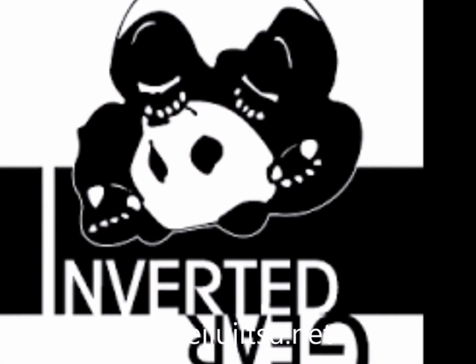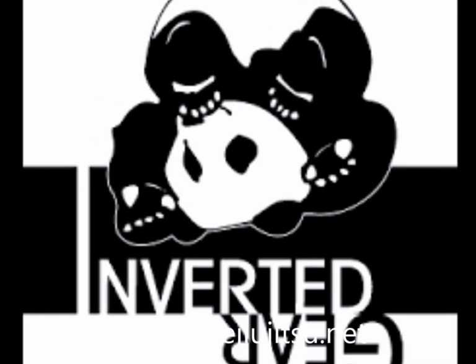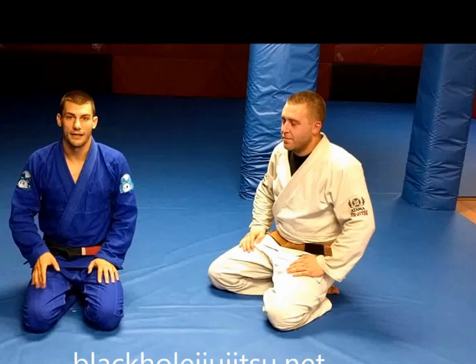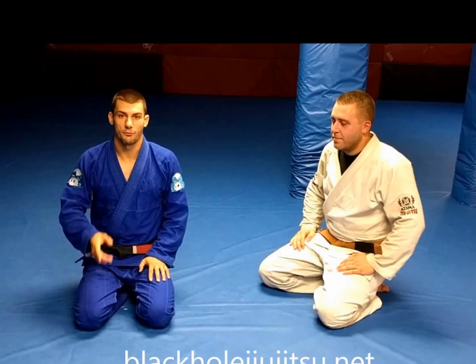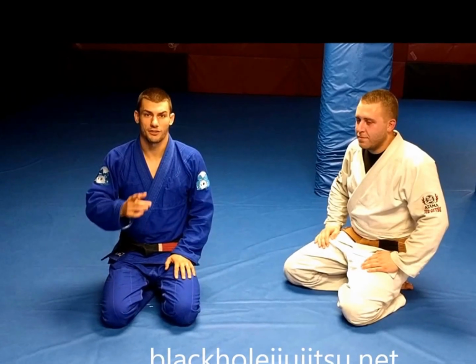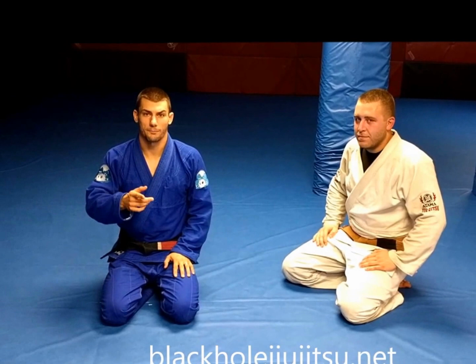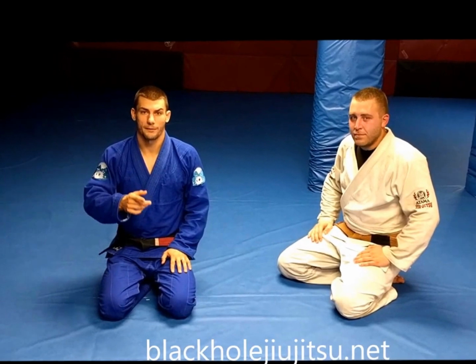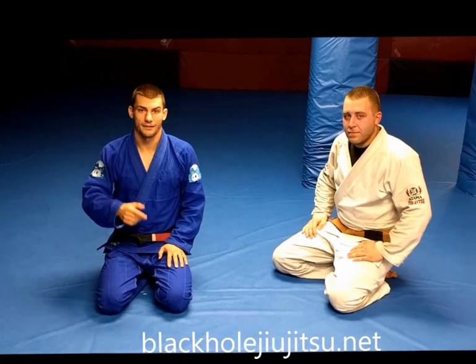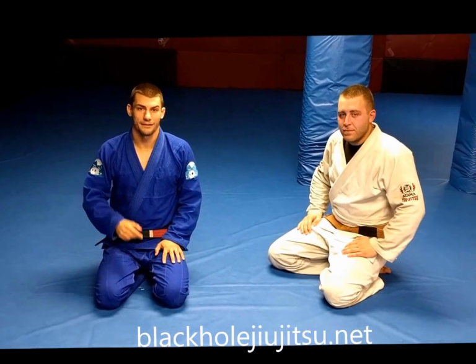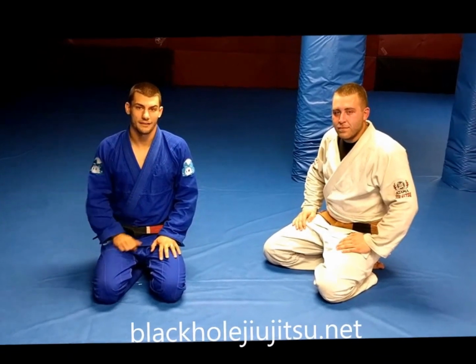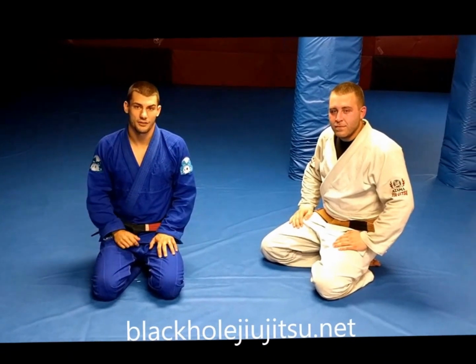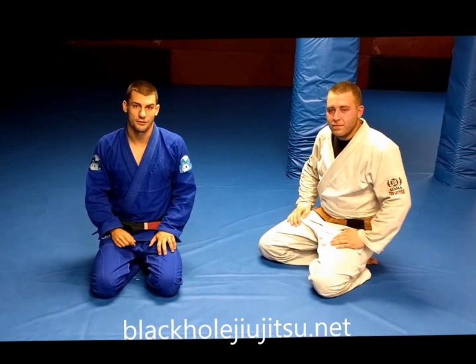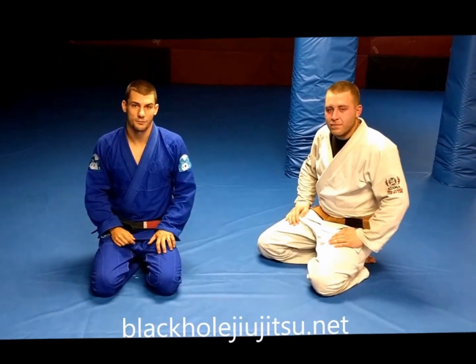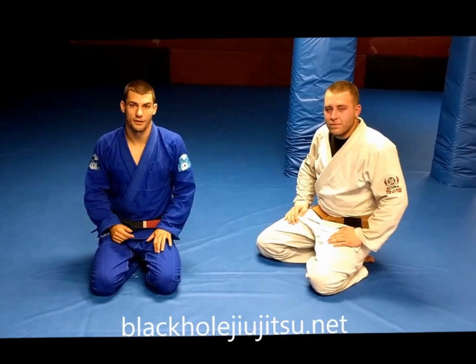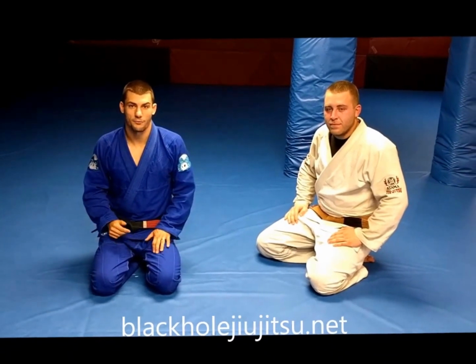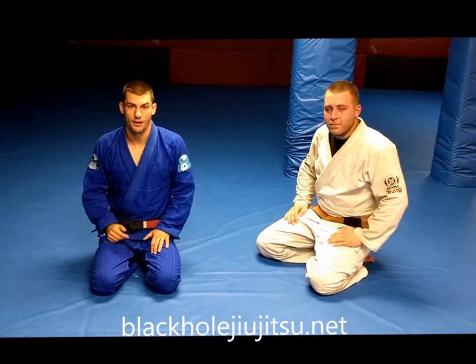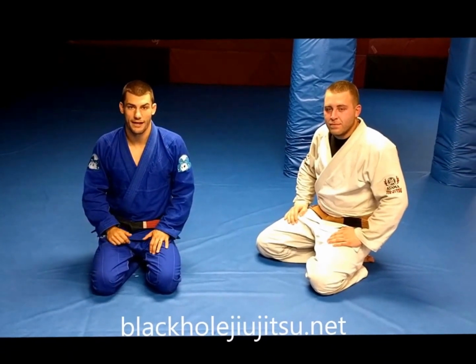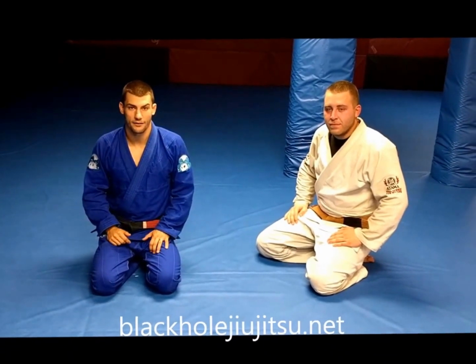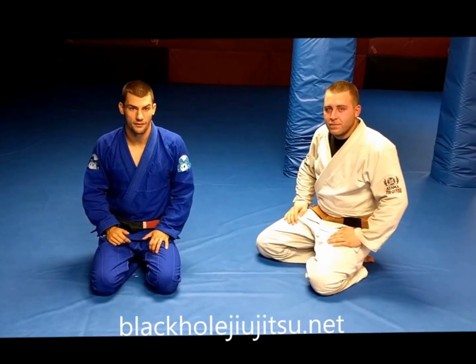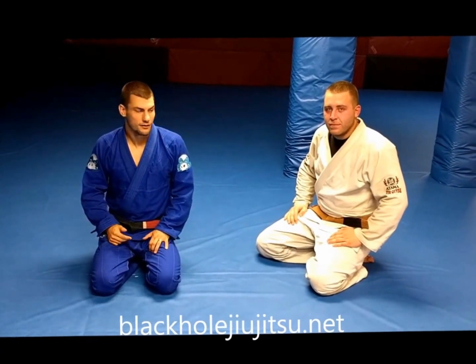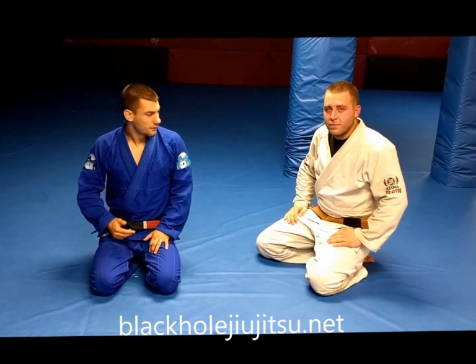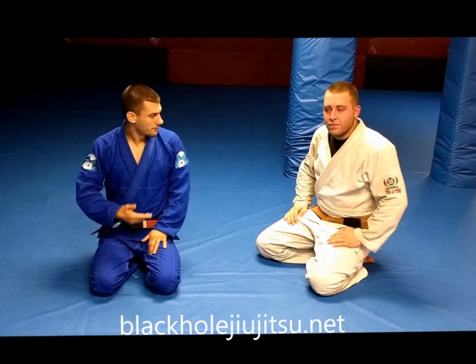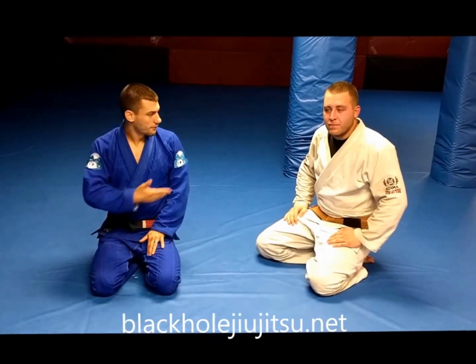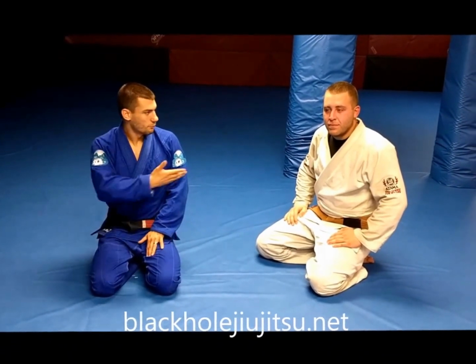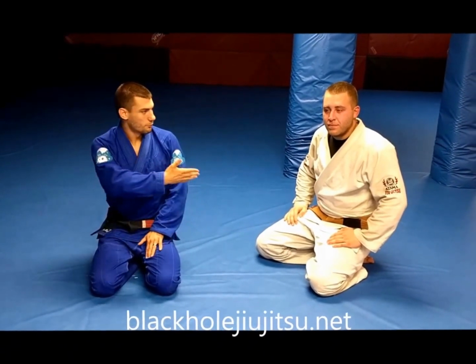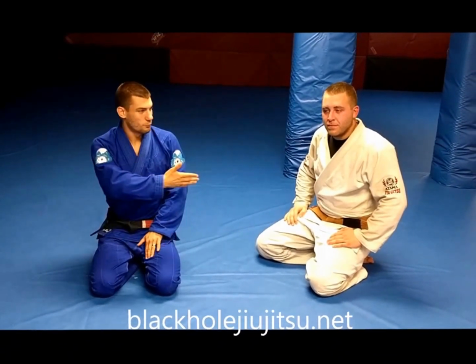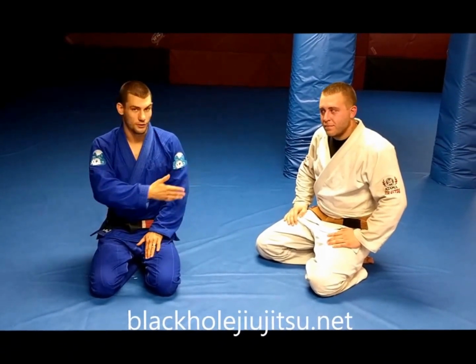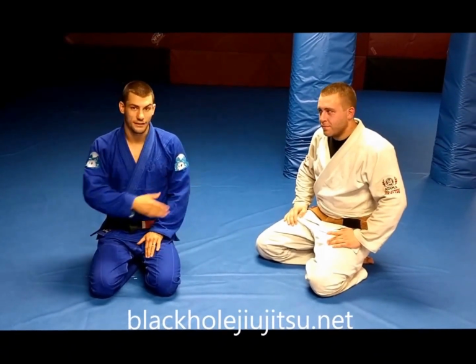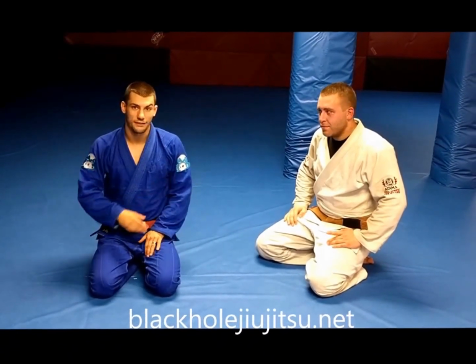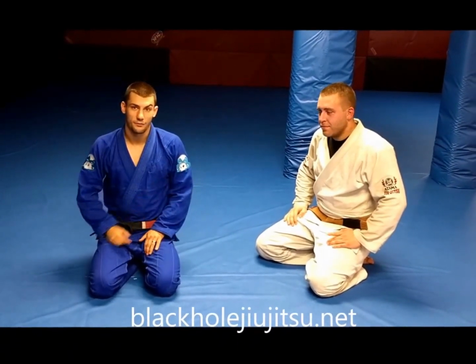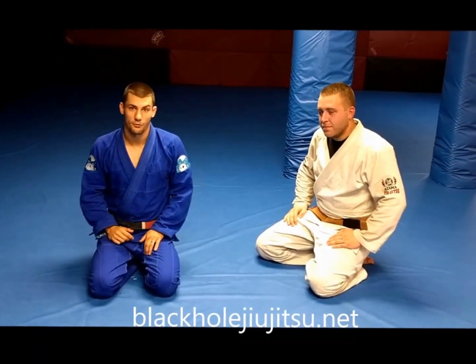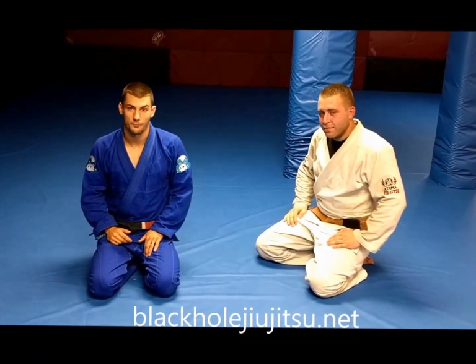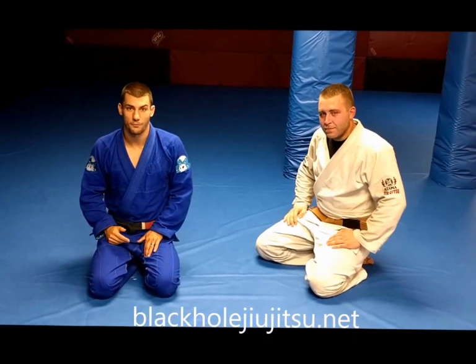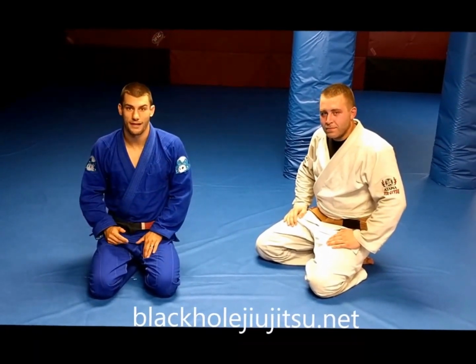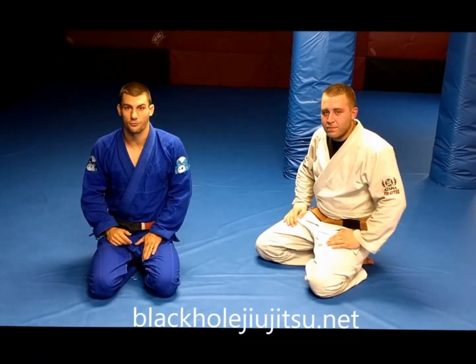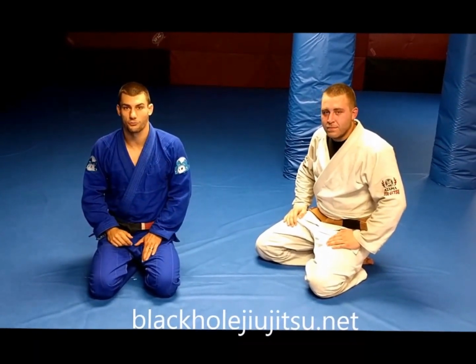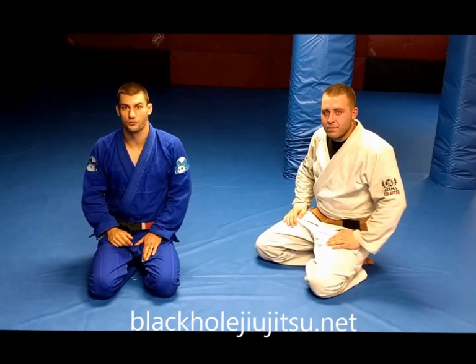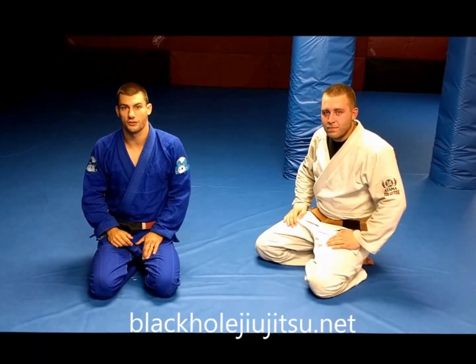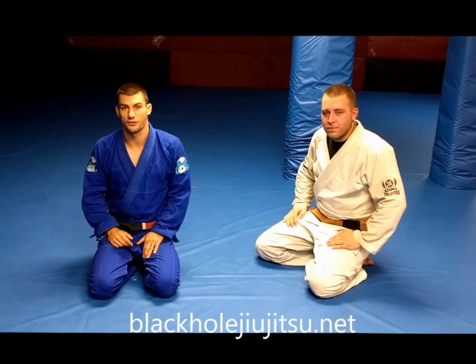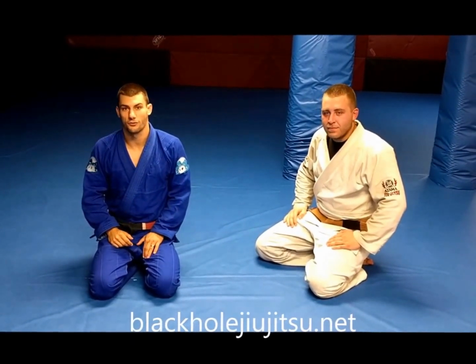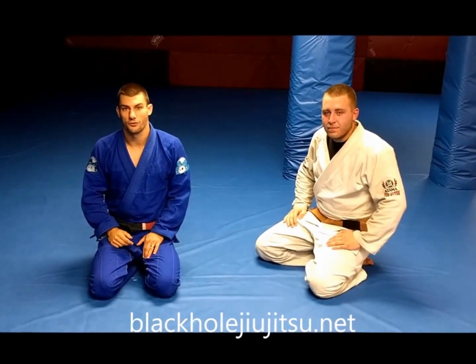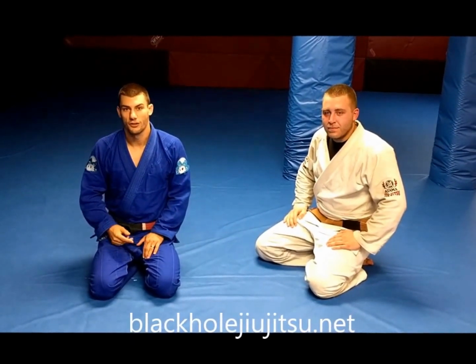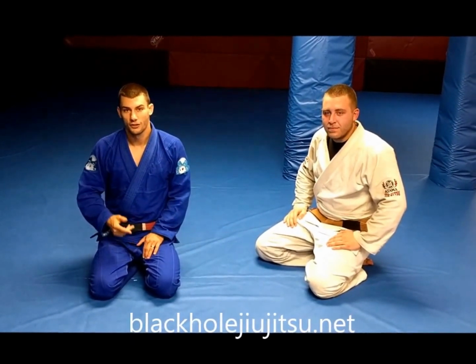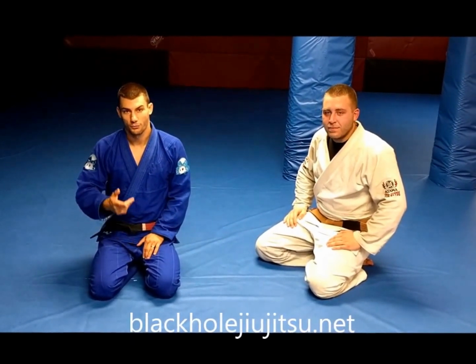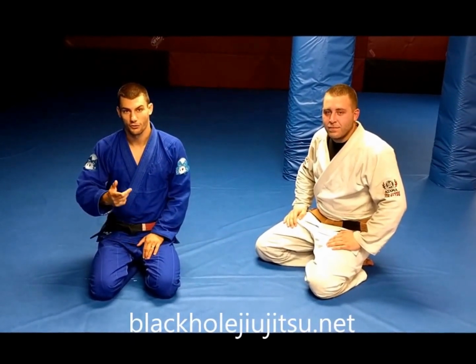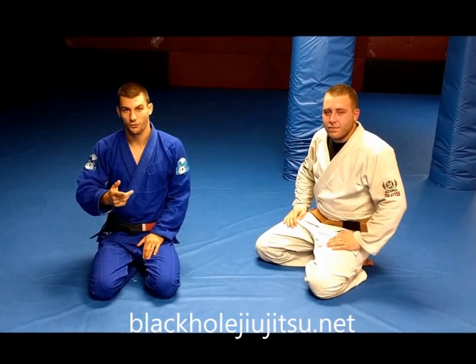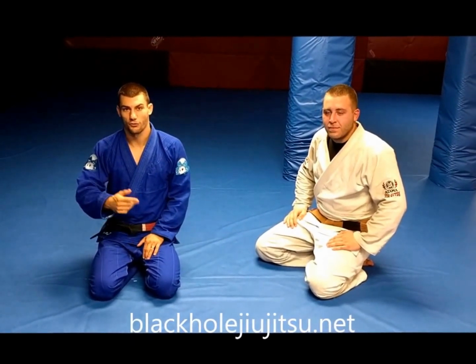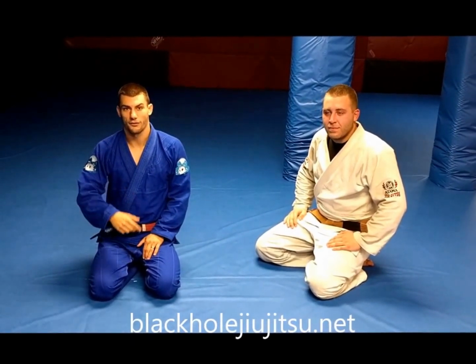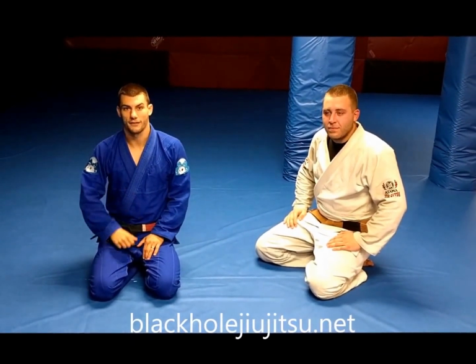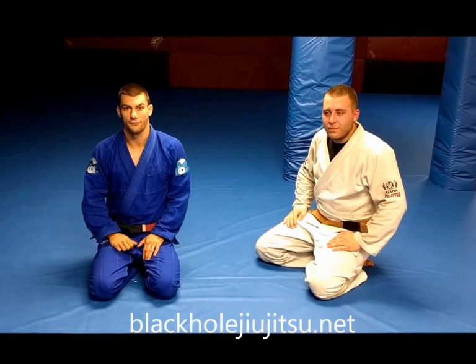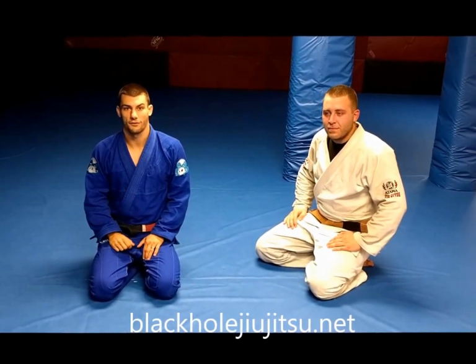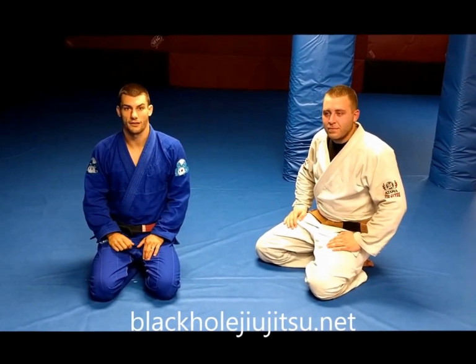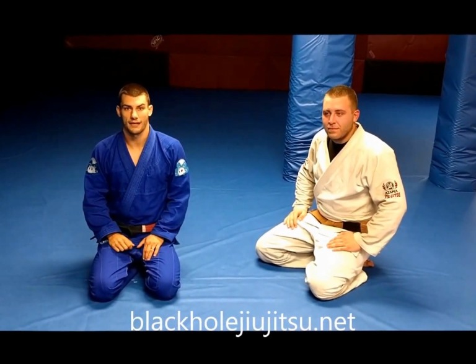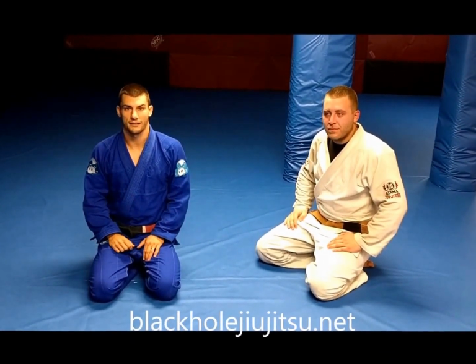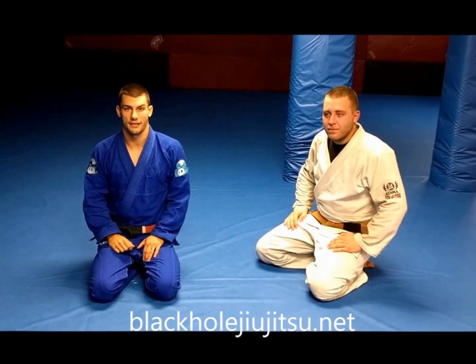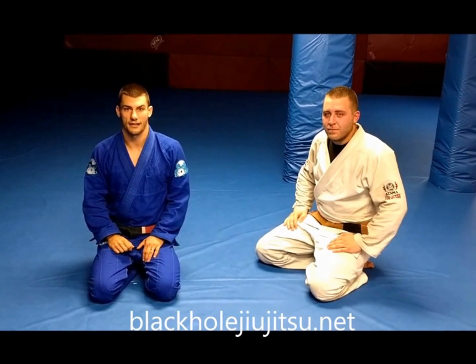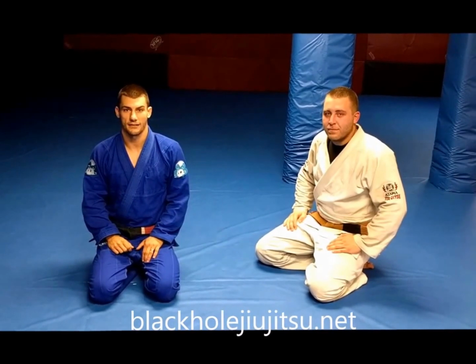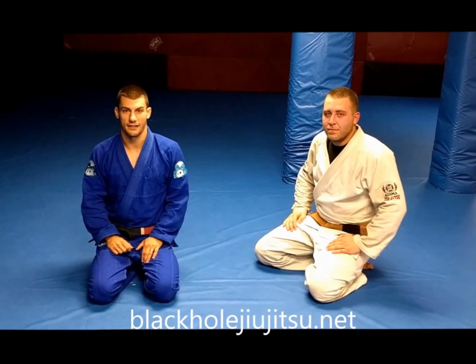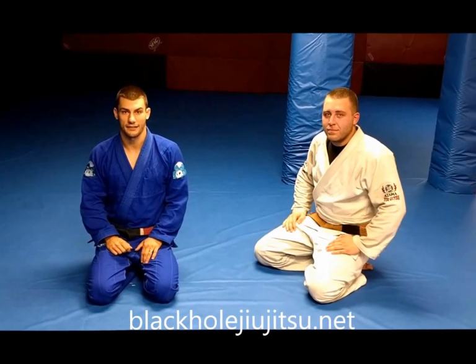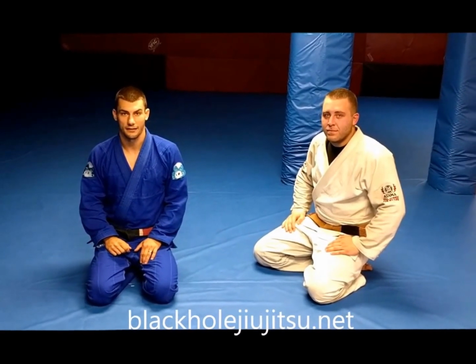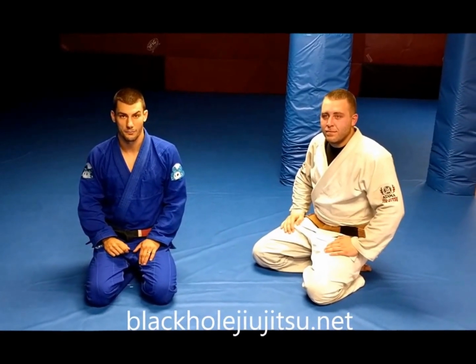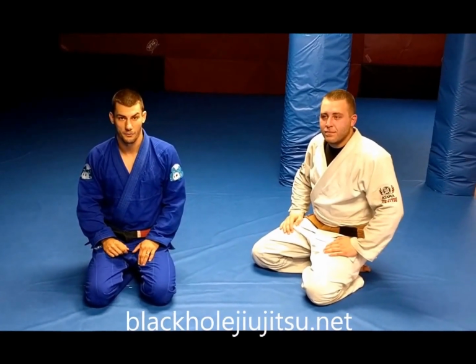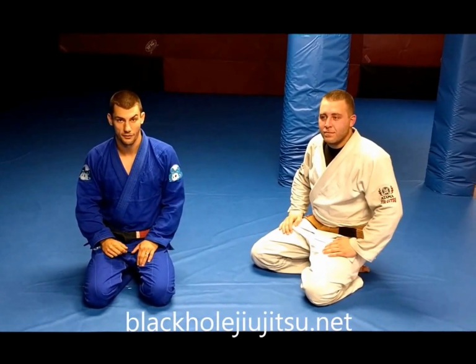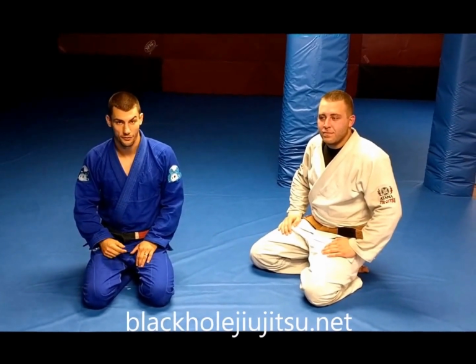Hey, what's up Fanta Nation? It's Mike Wacker. I'm here with Wookie. We're at Black Hole Jiu Jitsu. I just want to give you guys a technique of the month.